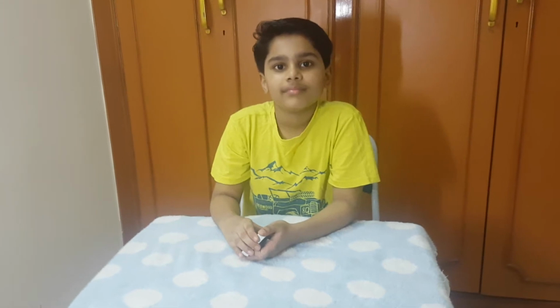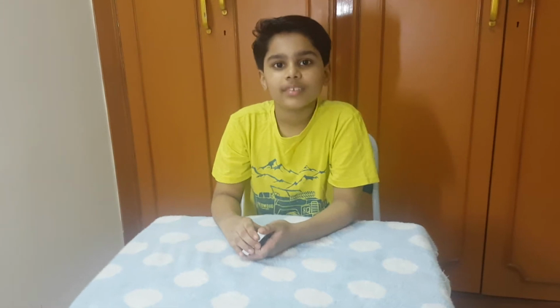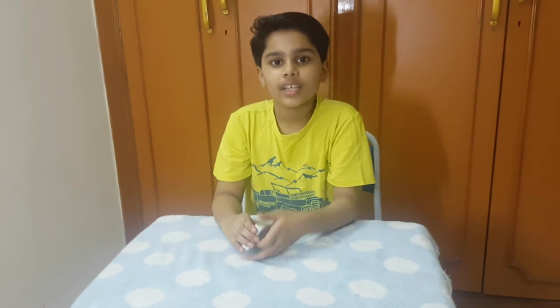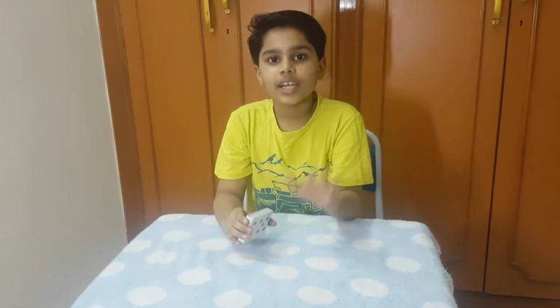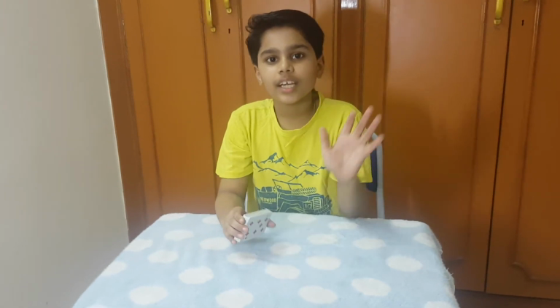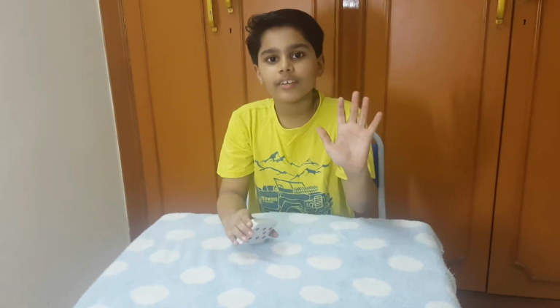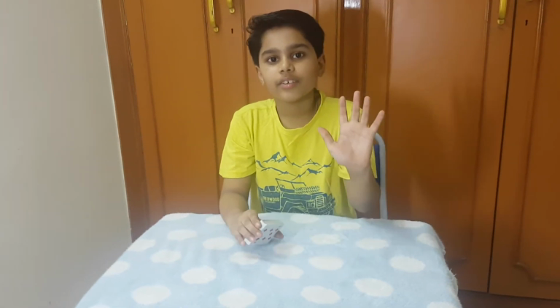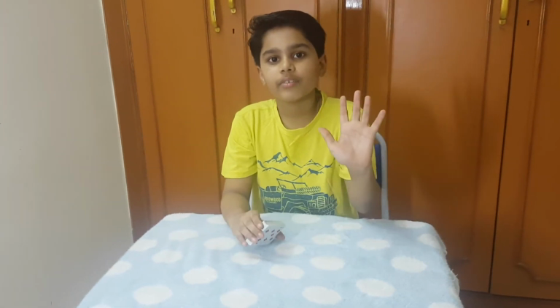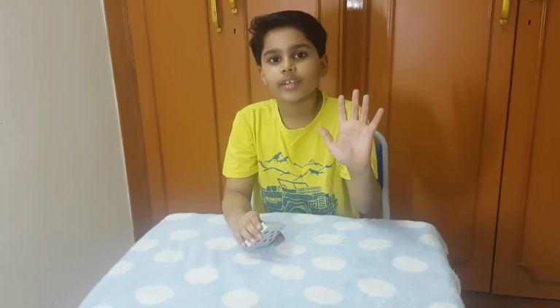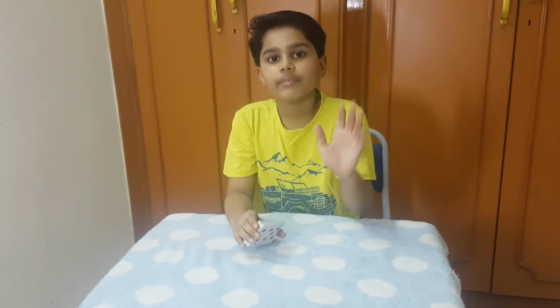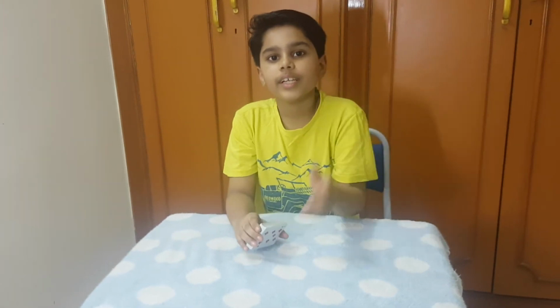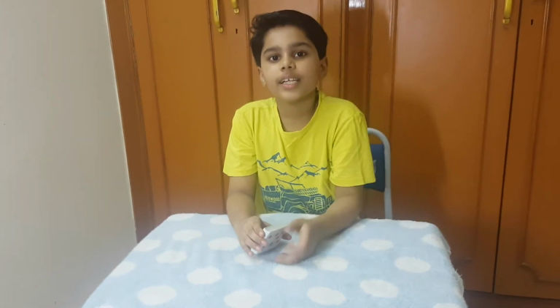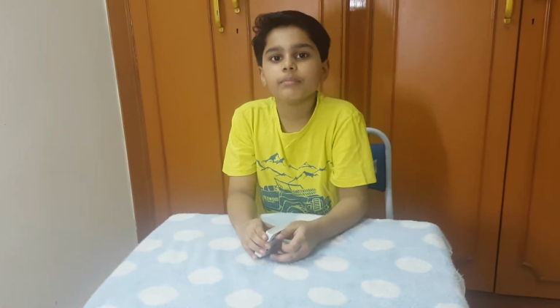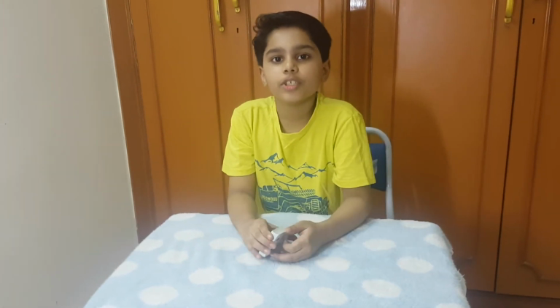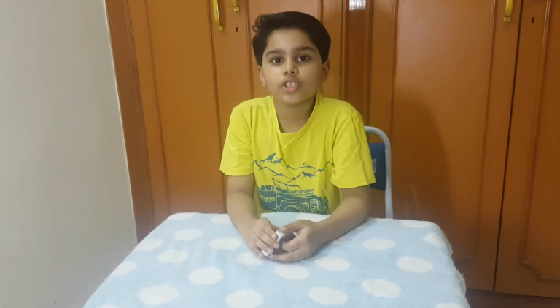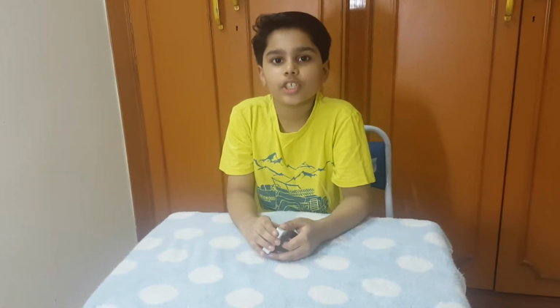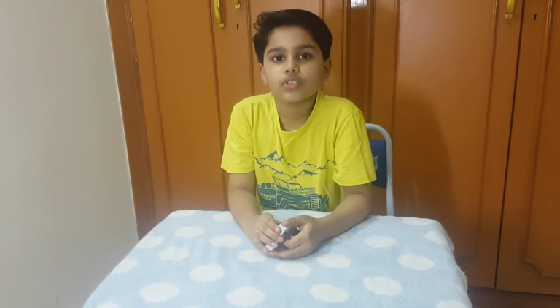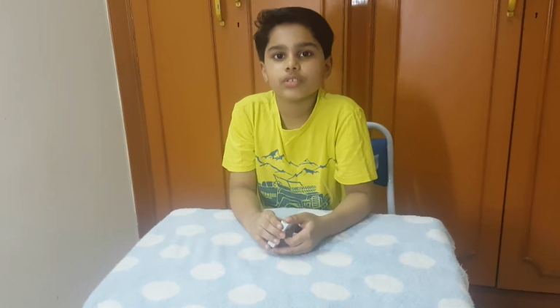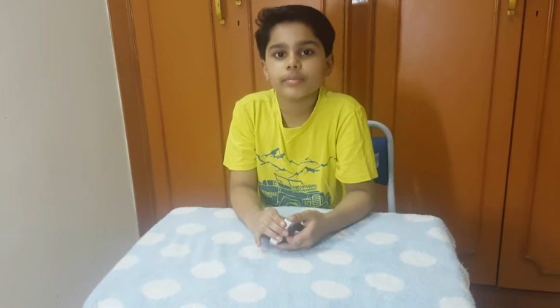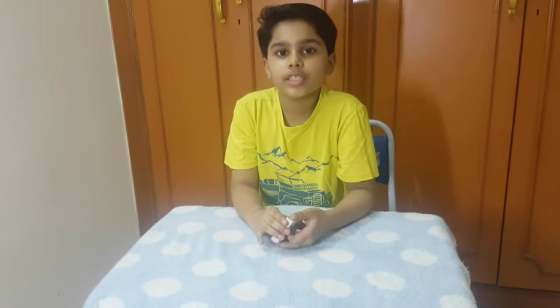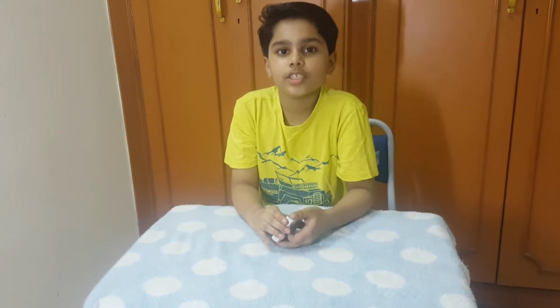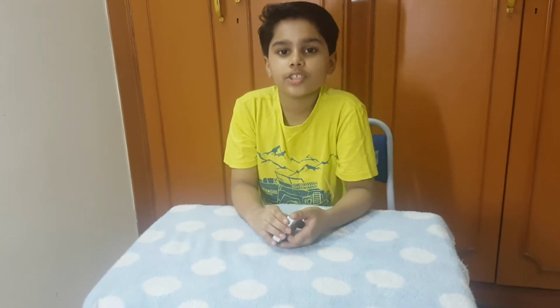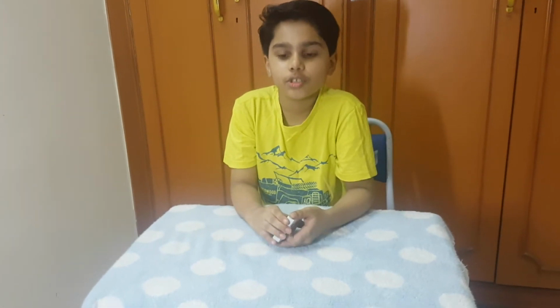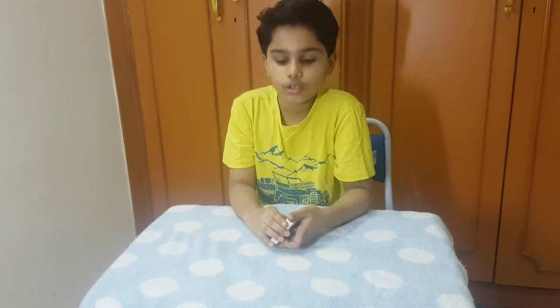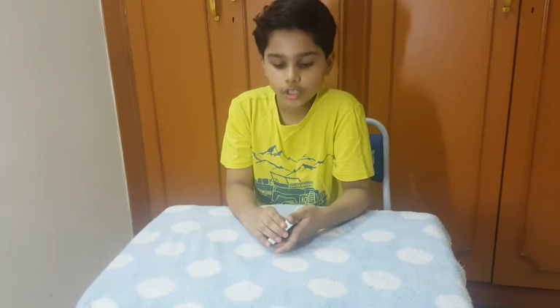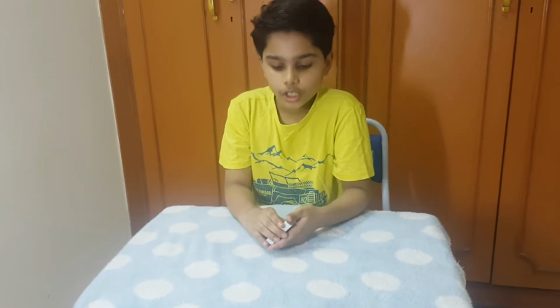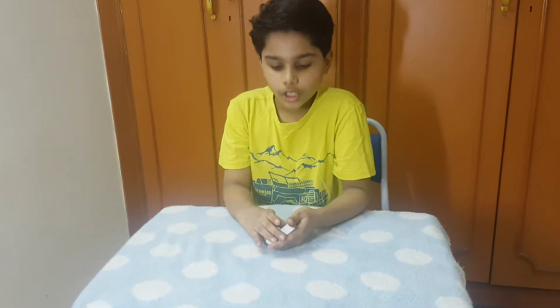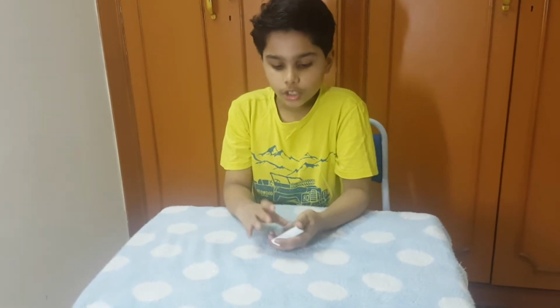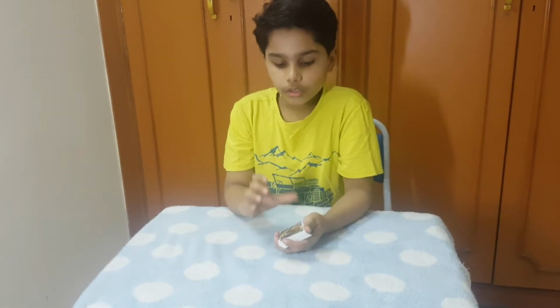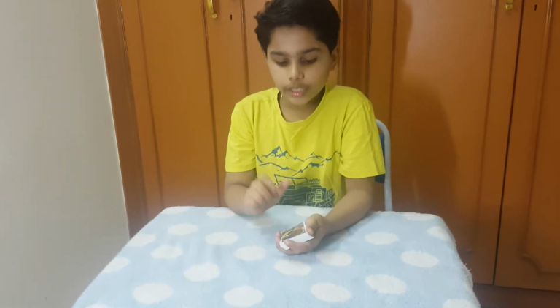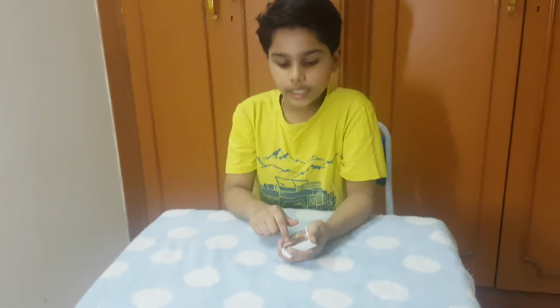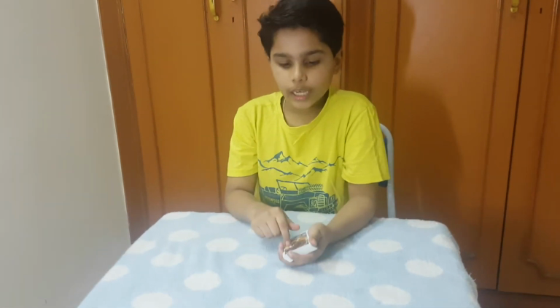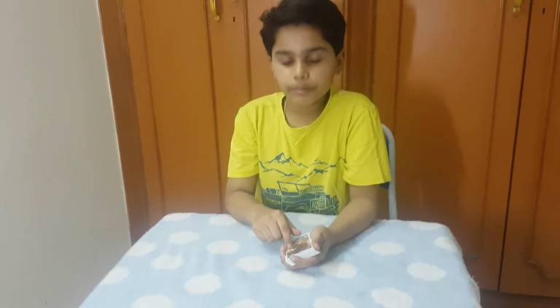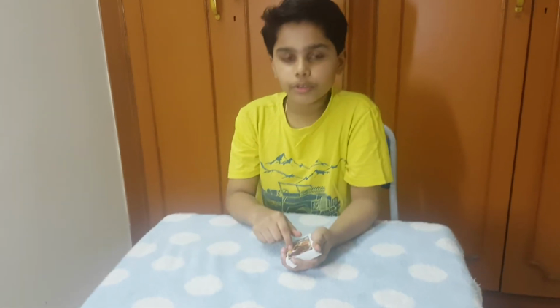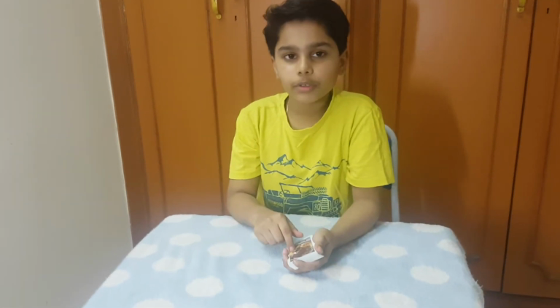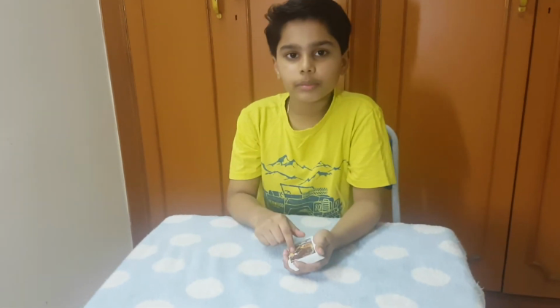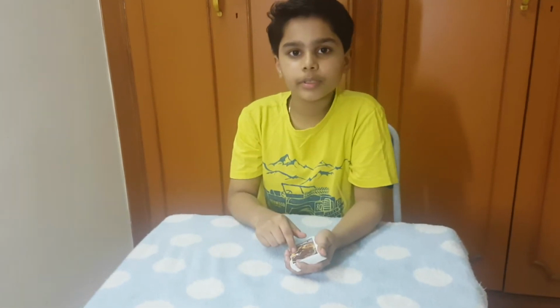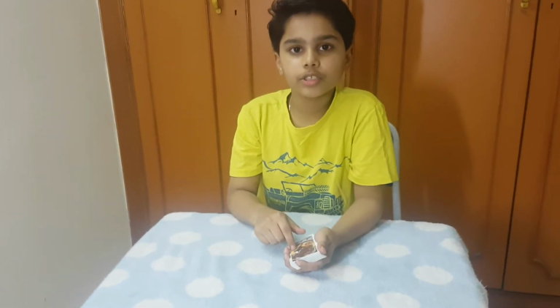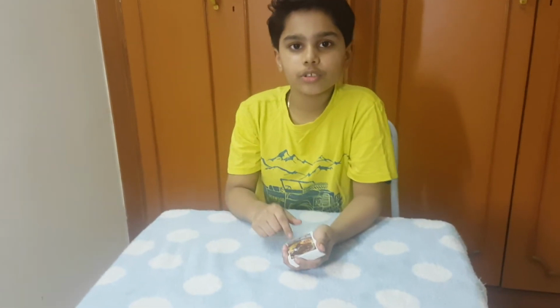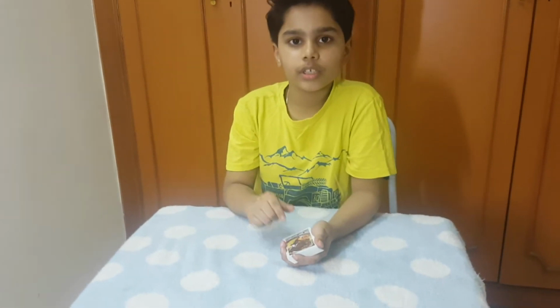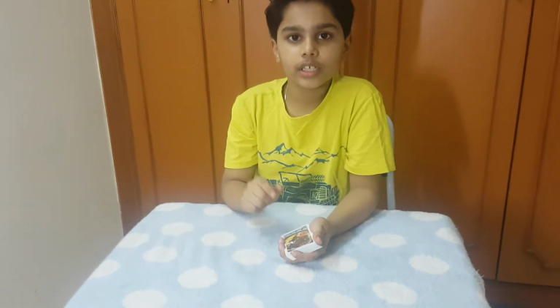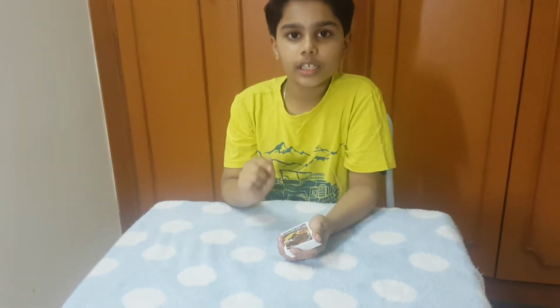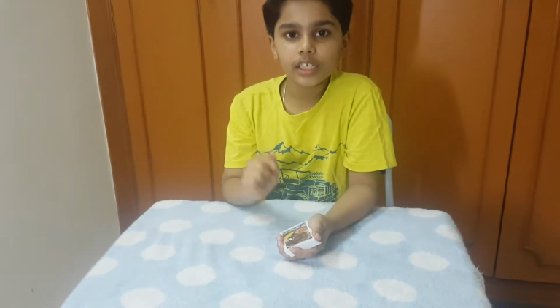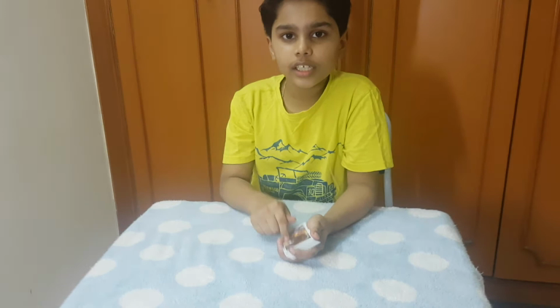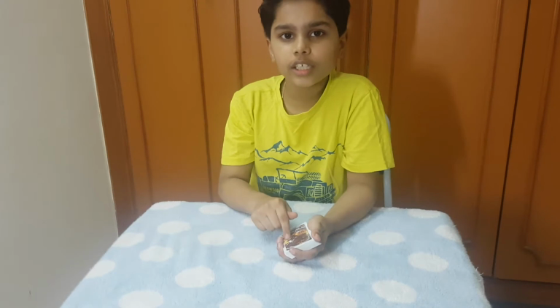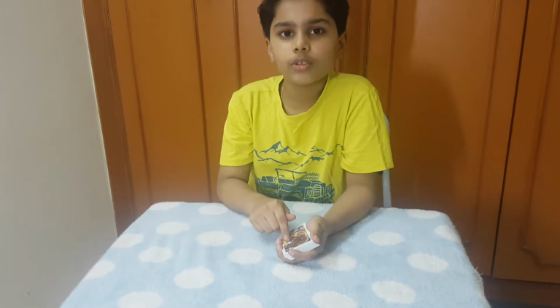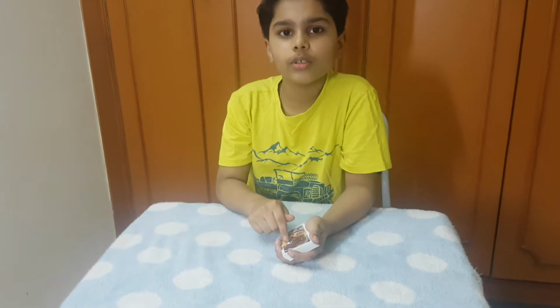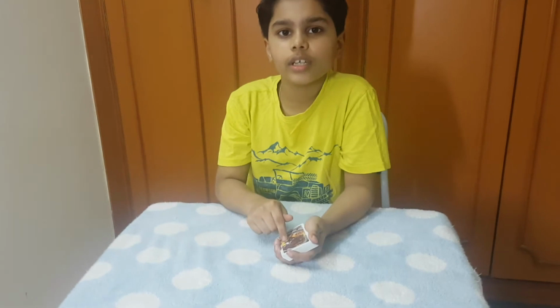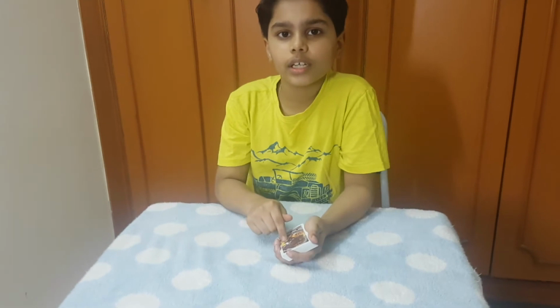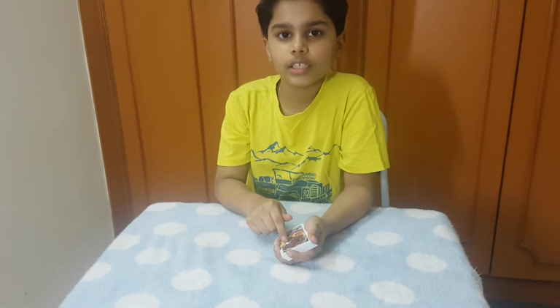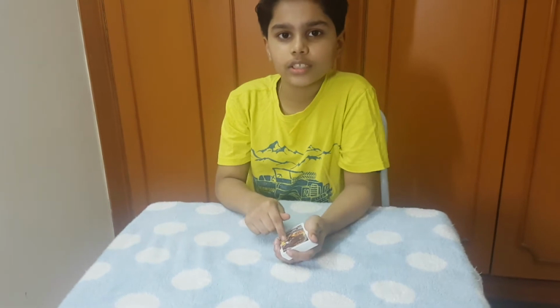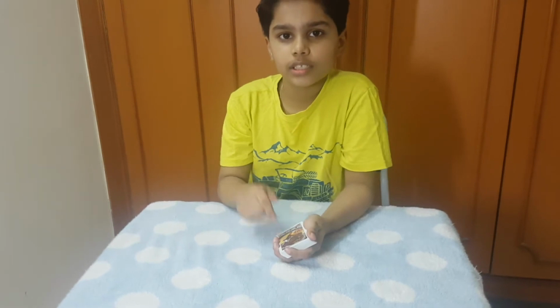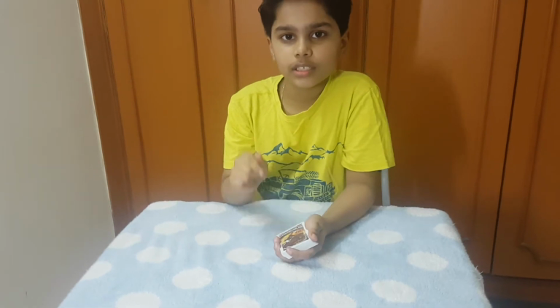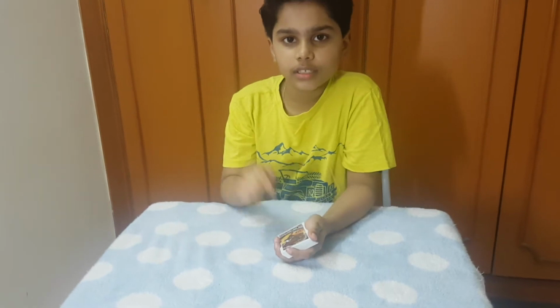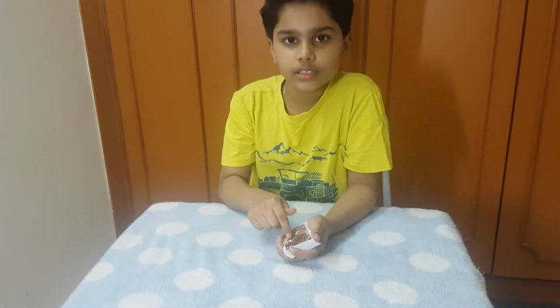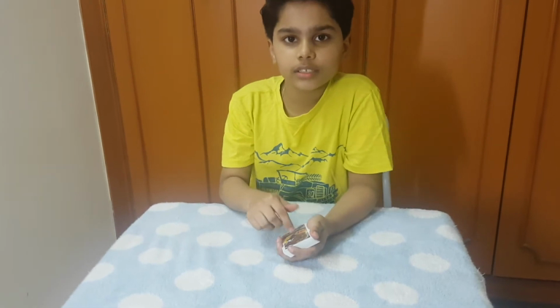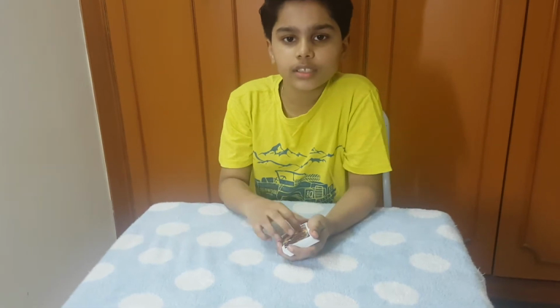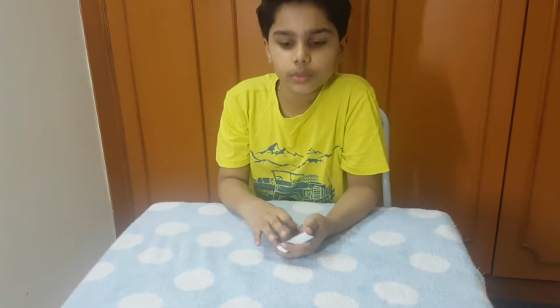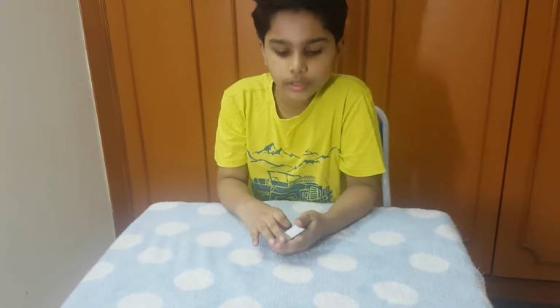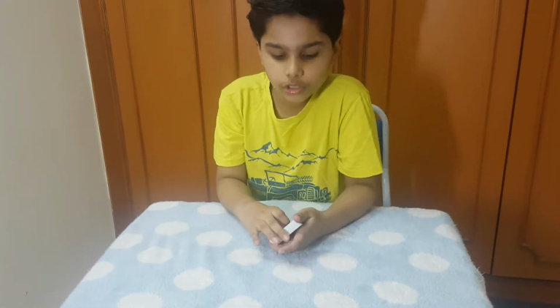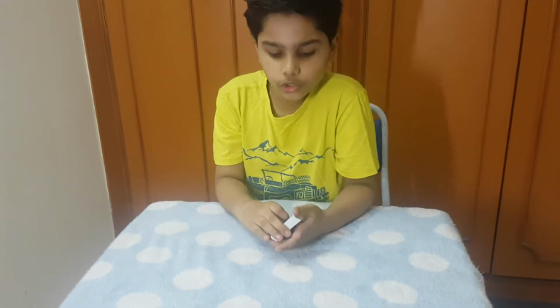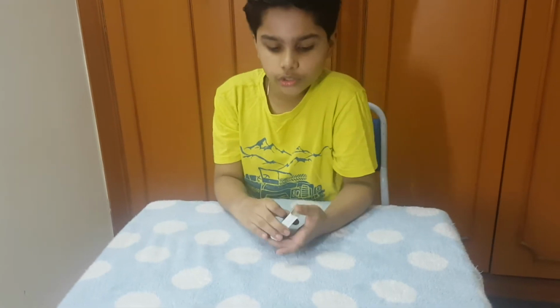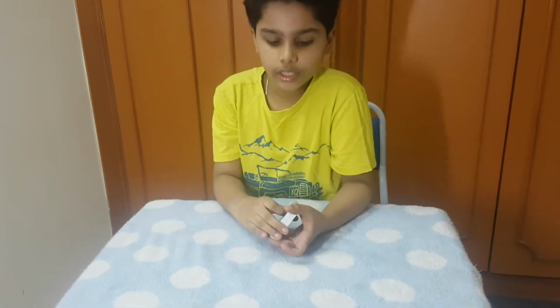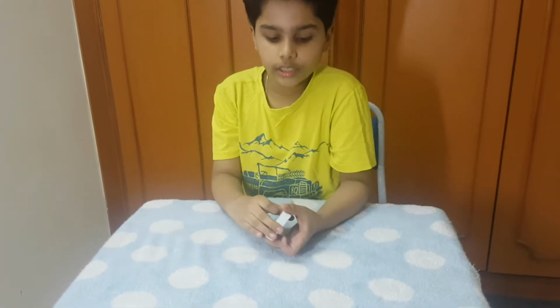Hi everyone, welcome to Alan's magic show. Today I am going to be showing a really cool color change, and this is how it looks like.